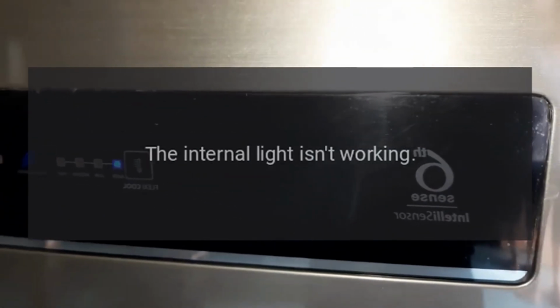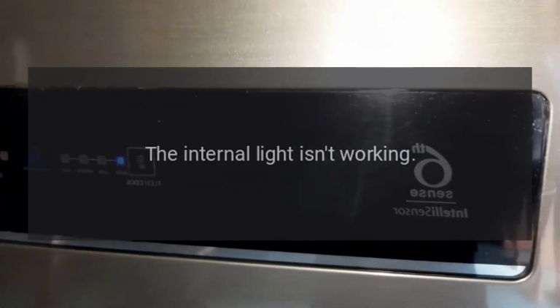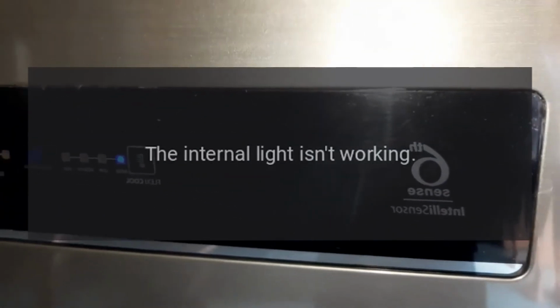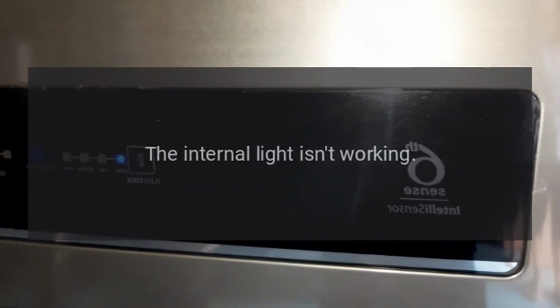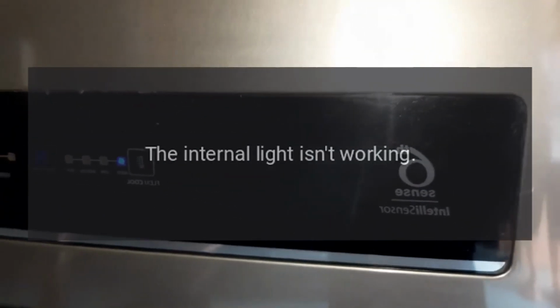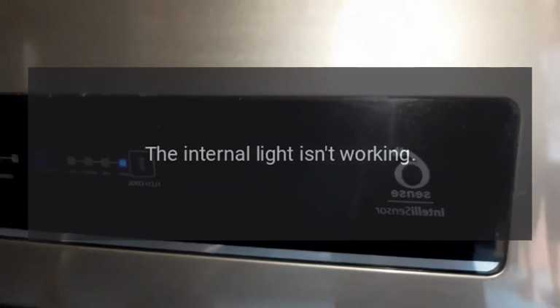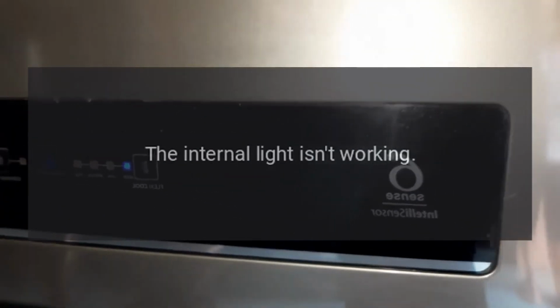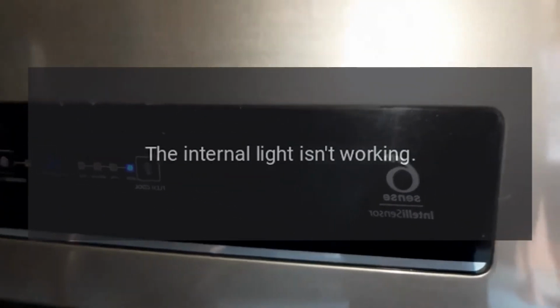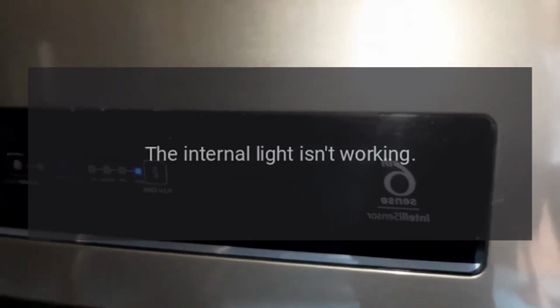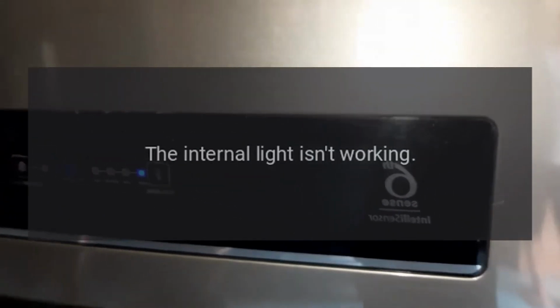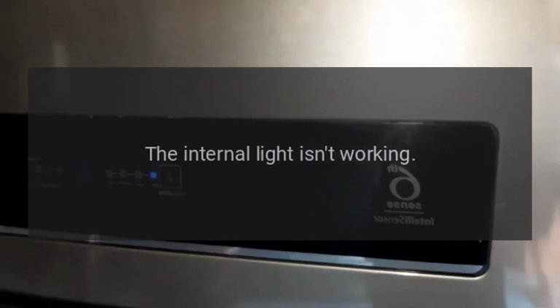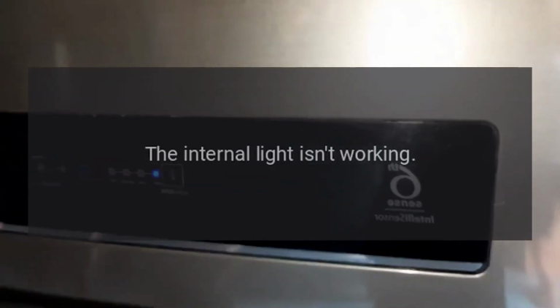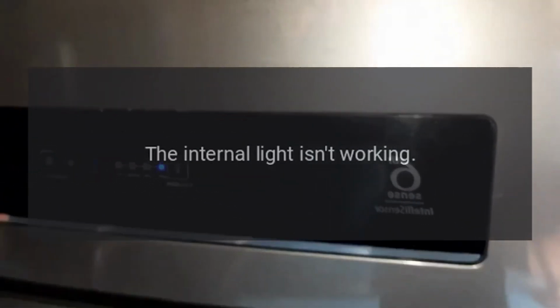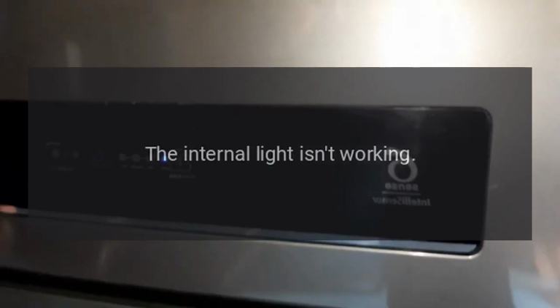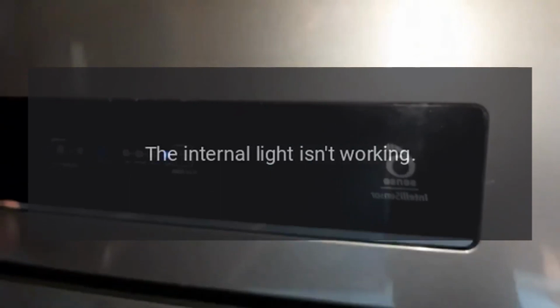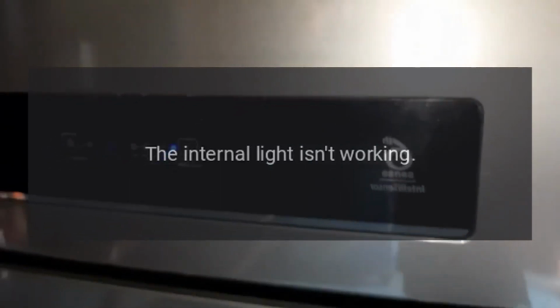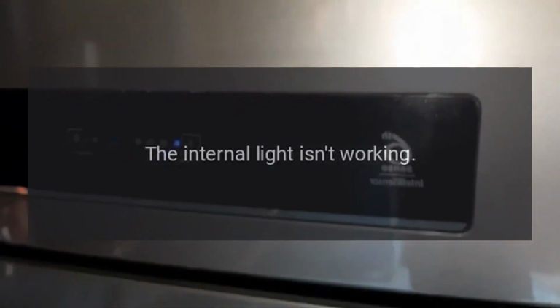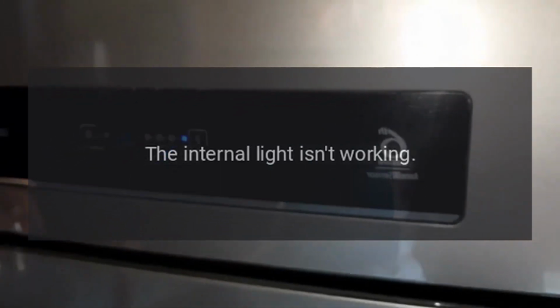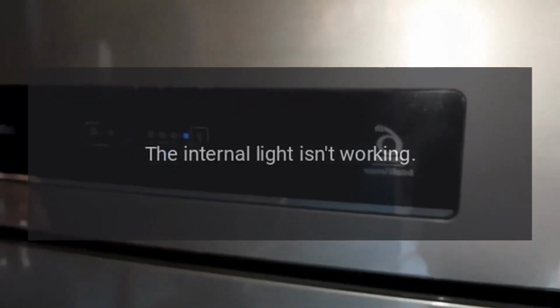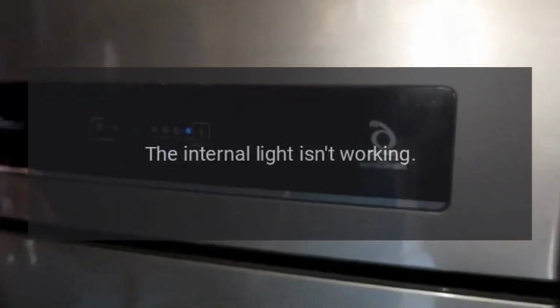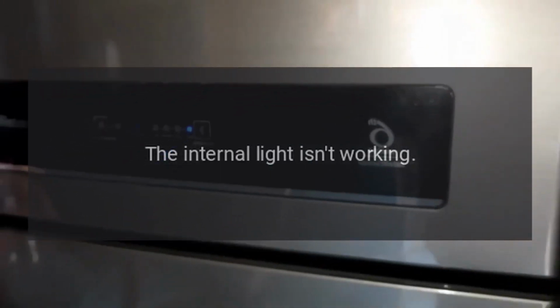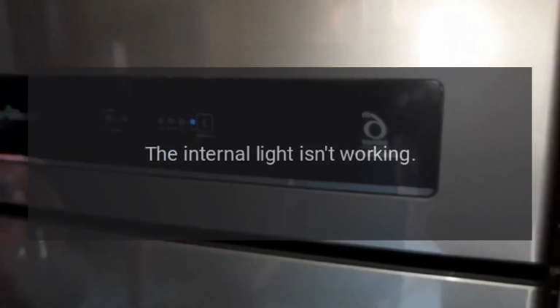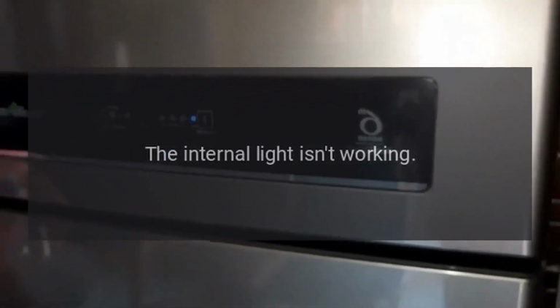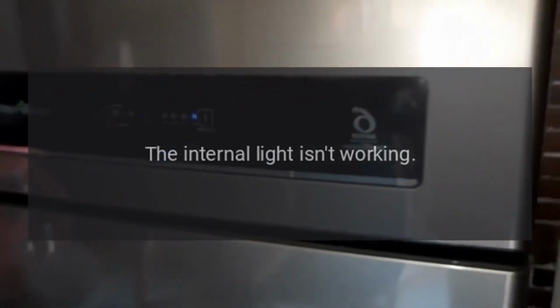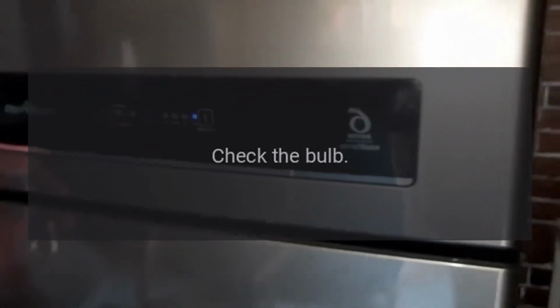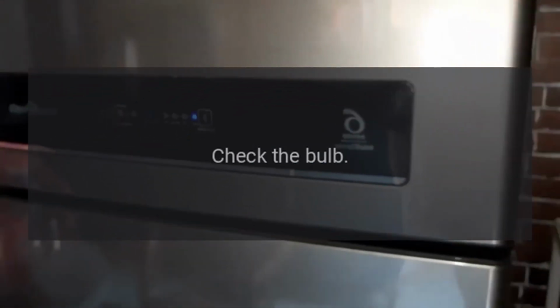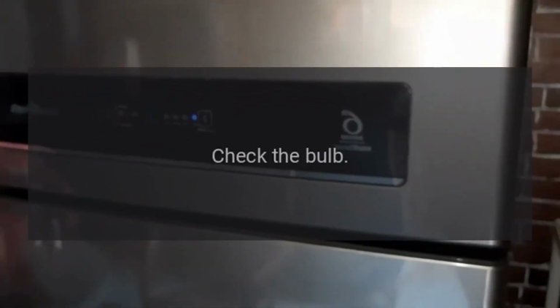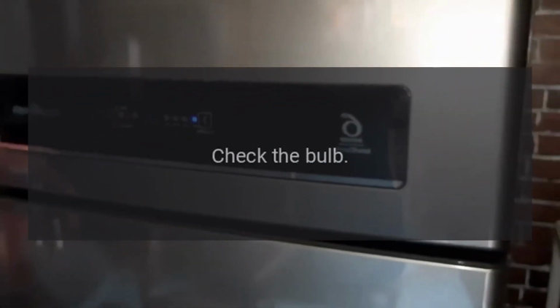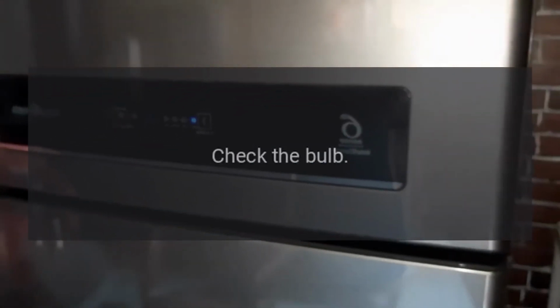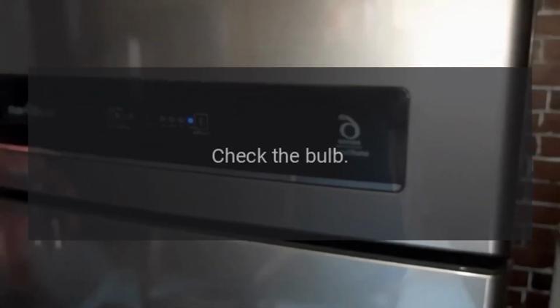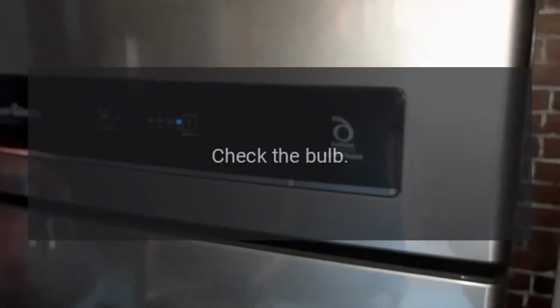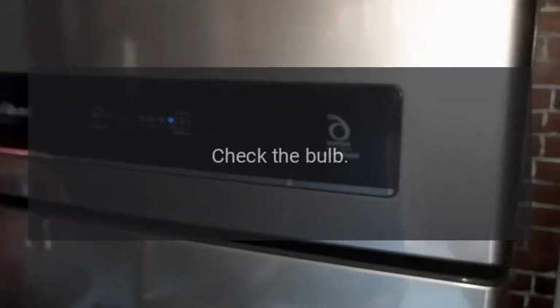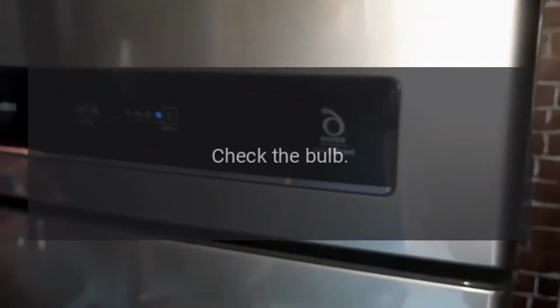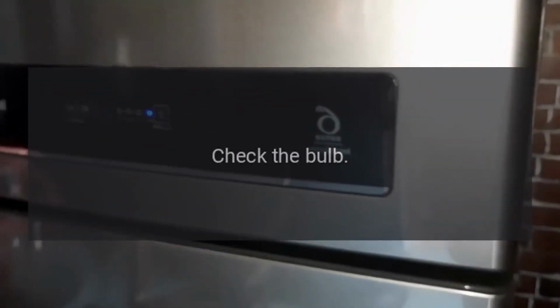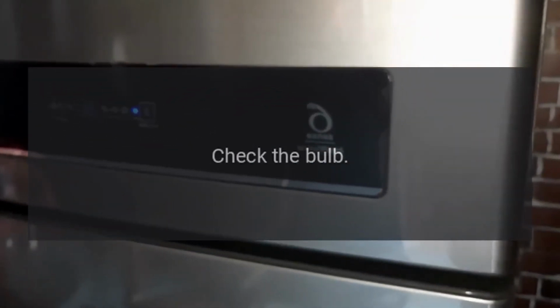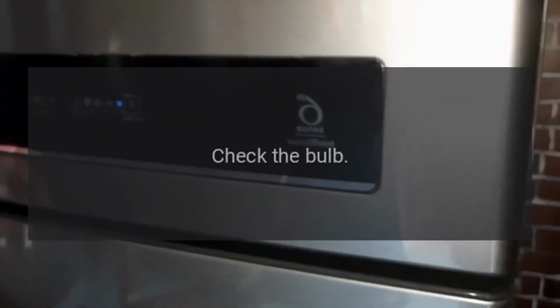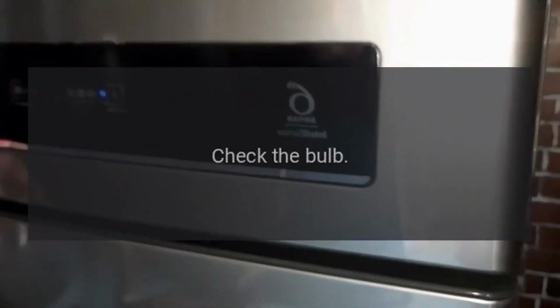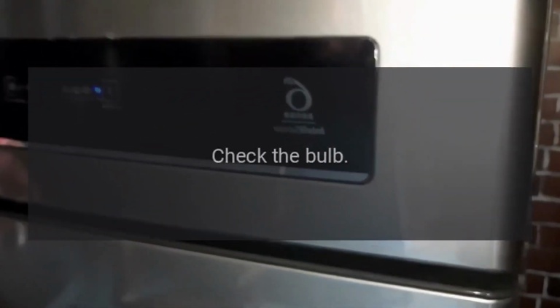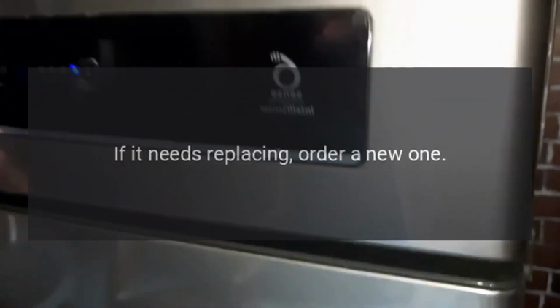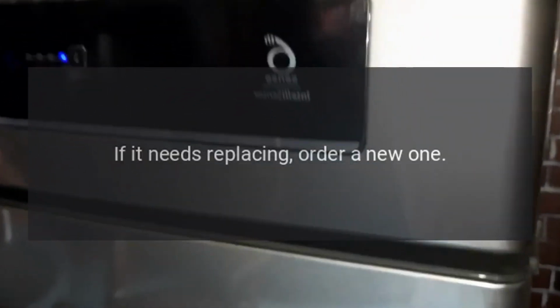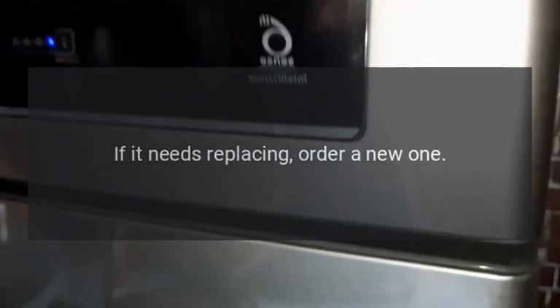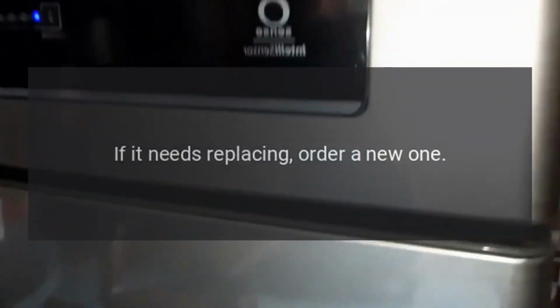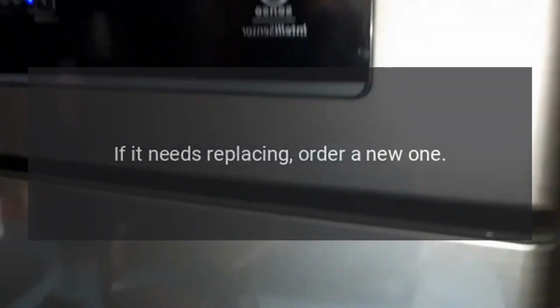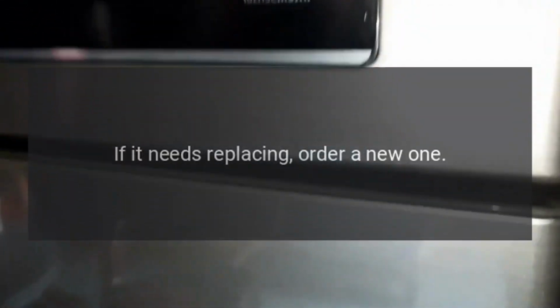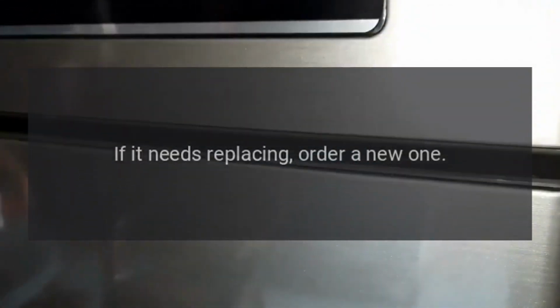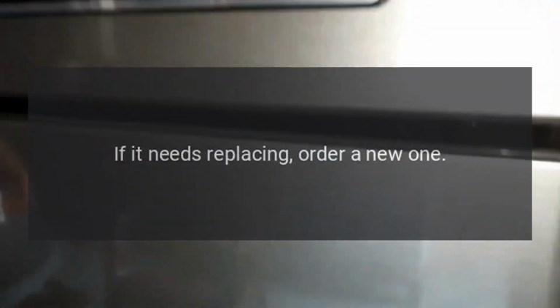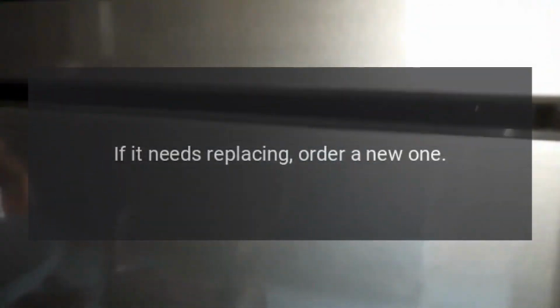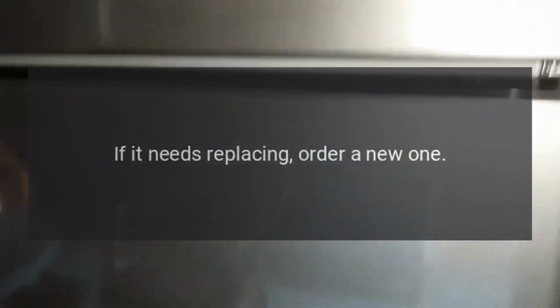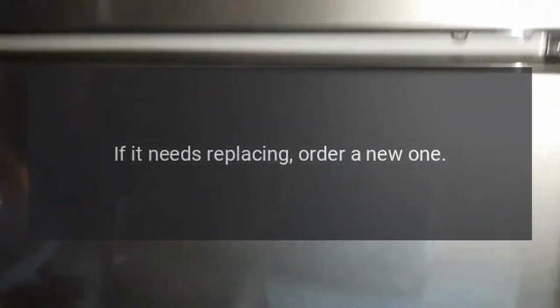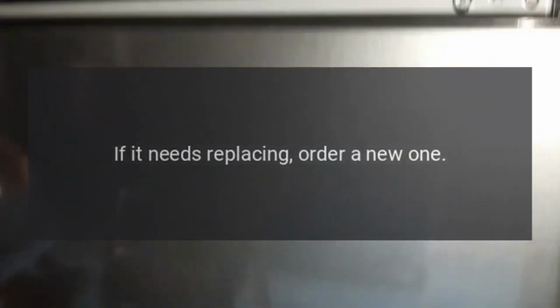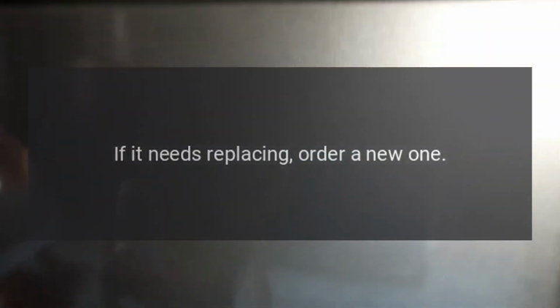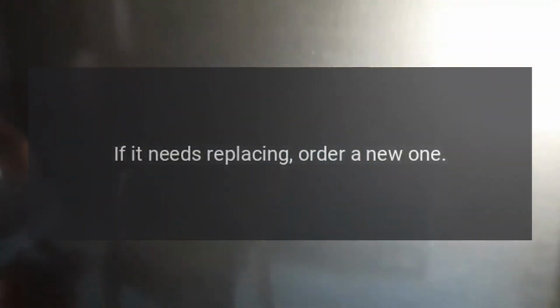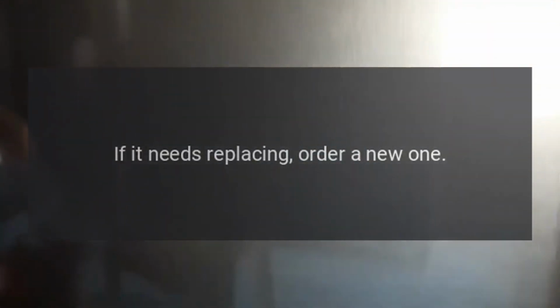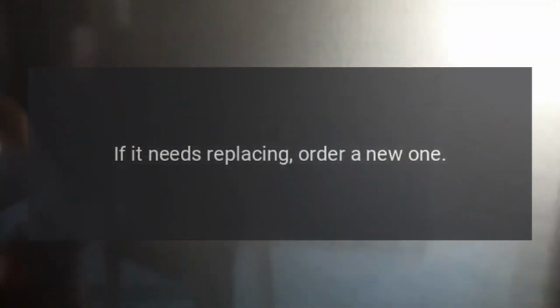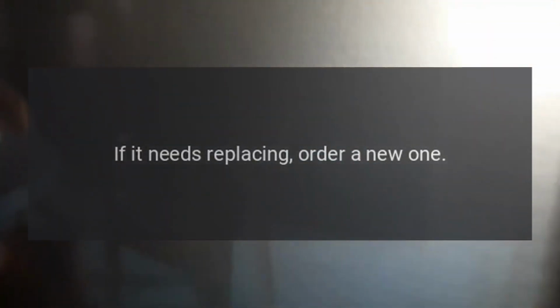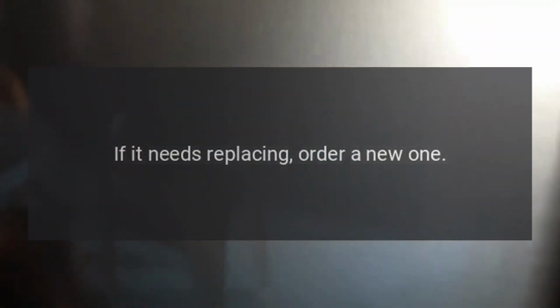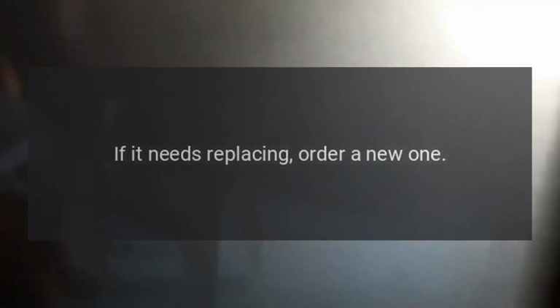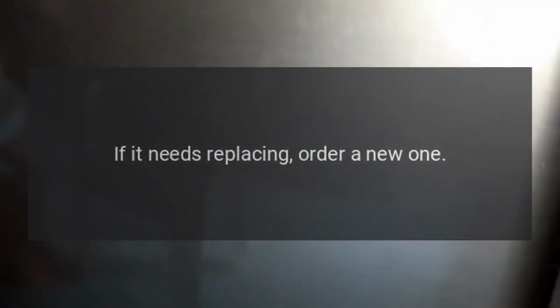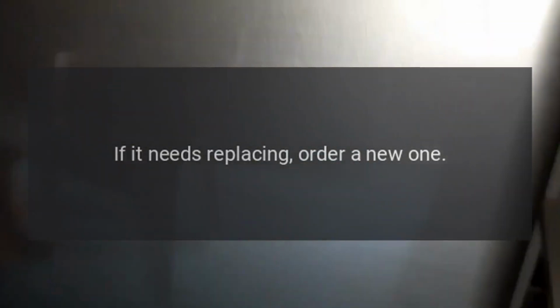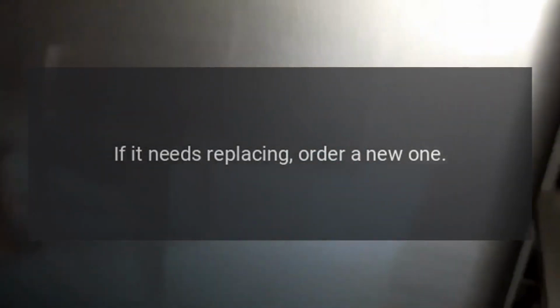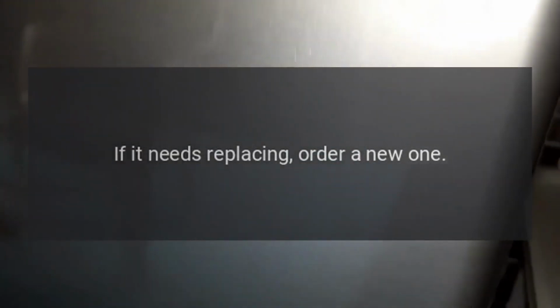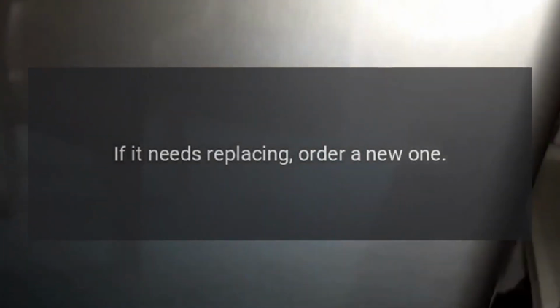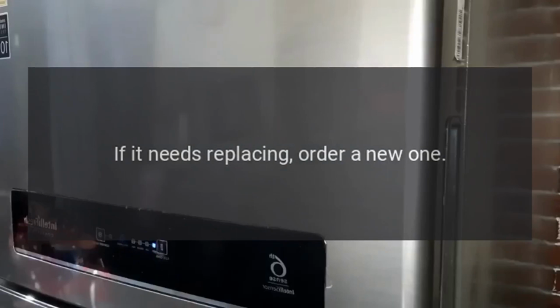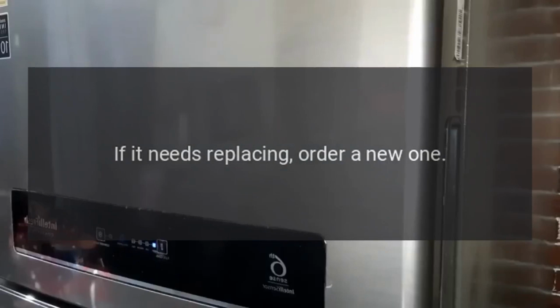The internal light isn't working. Check the bulb. If it needs replacing, order a new one.